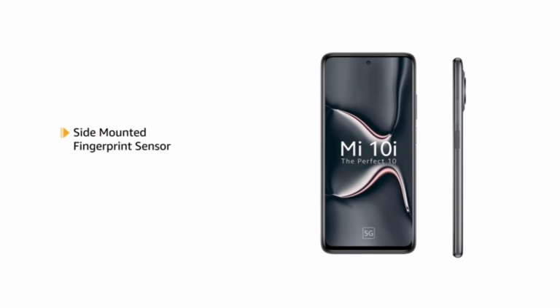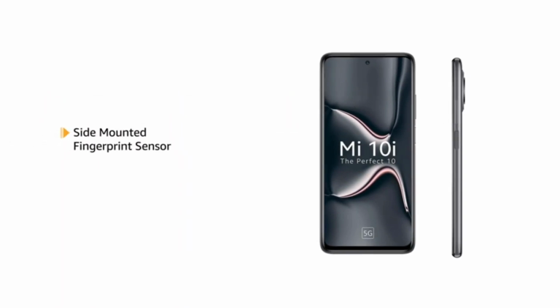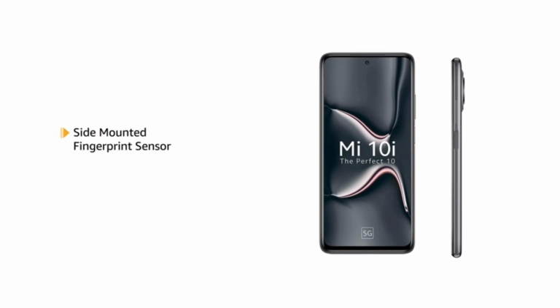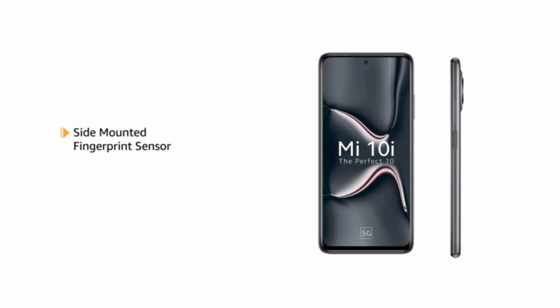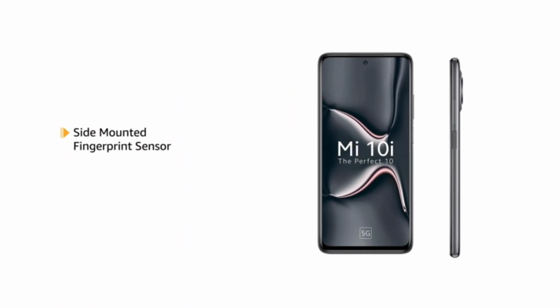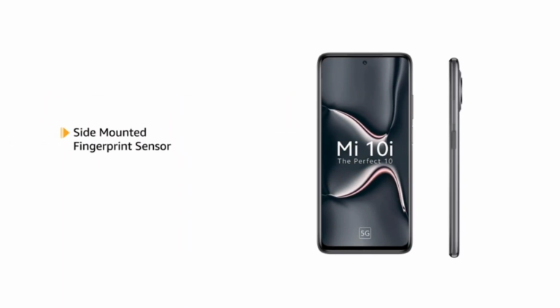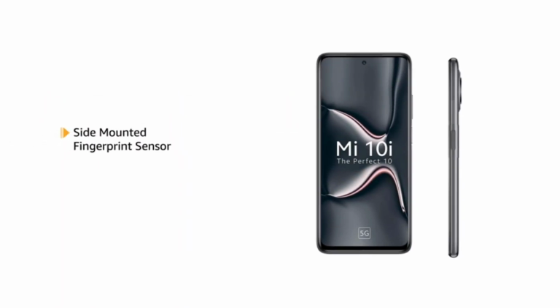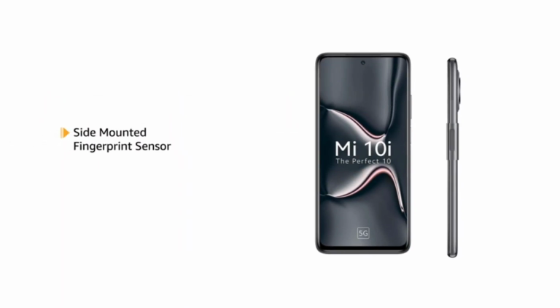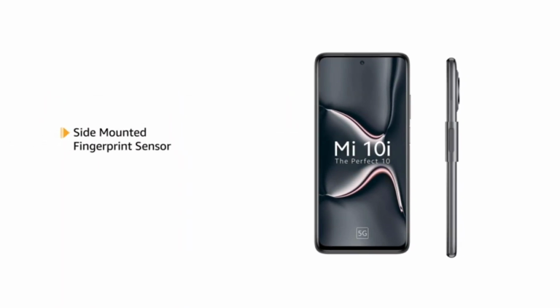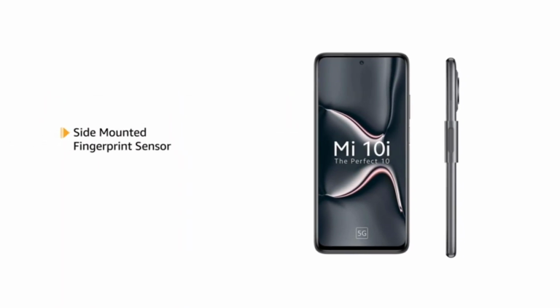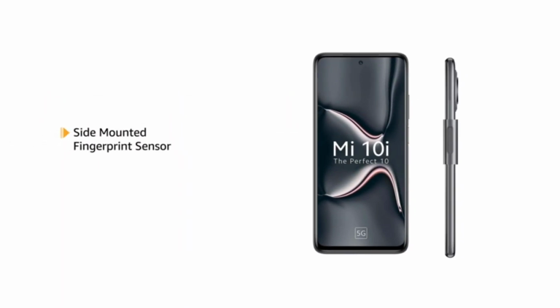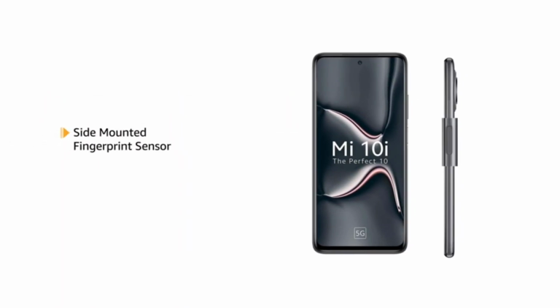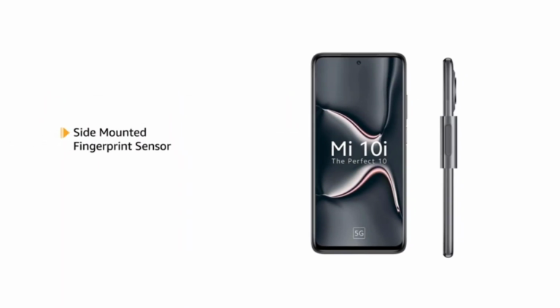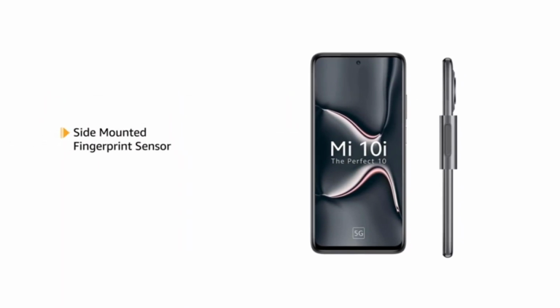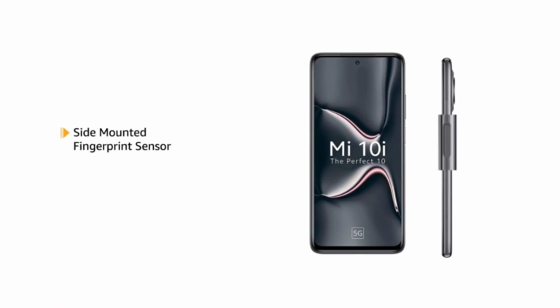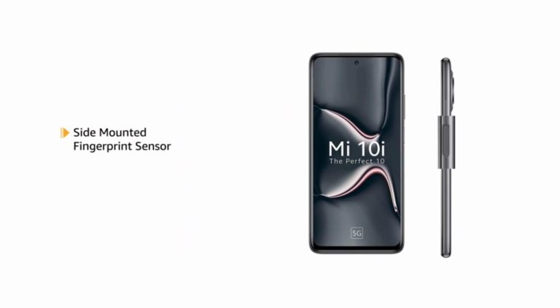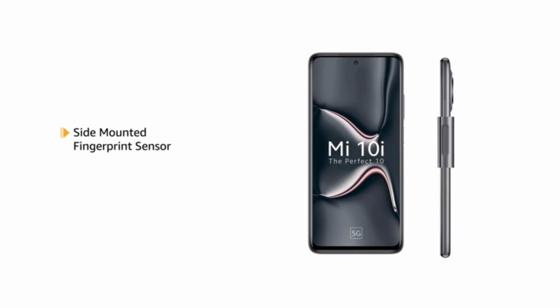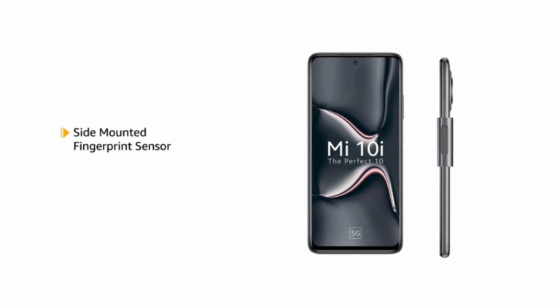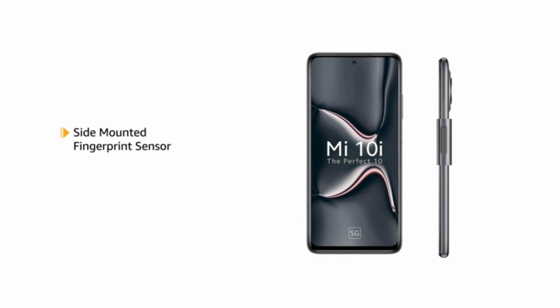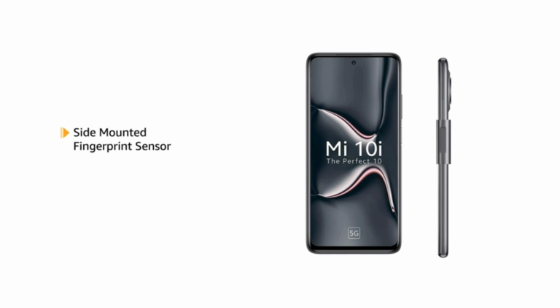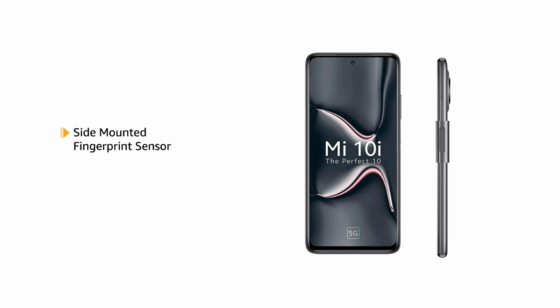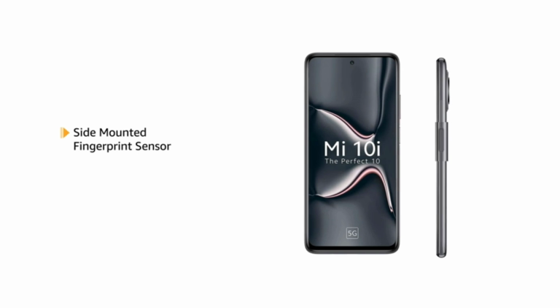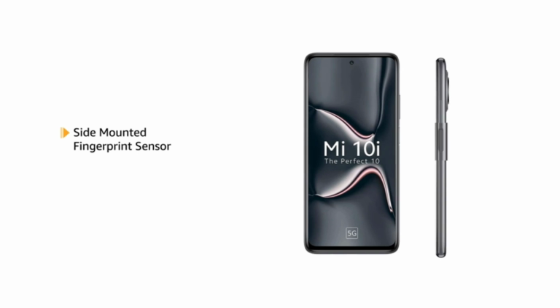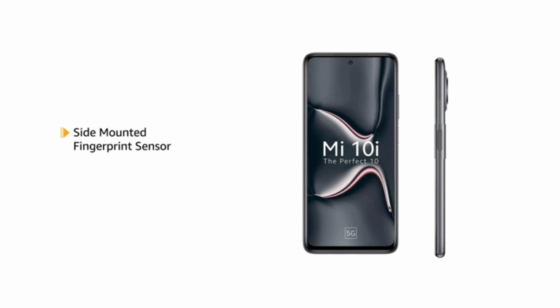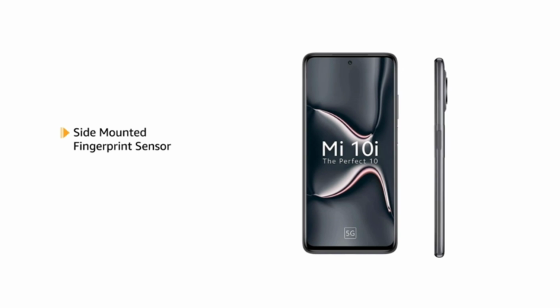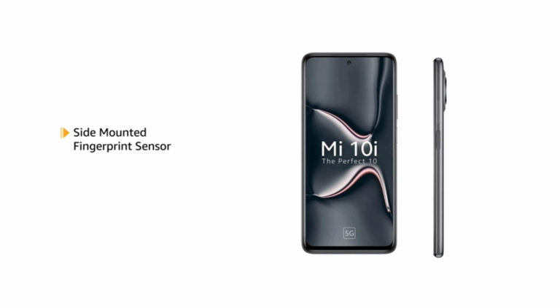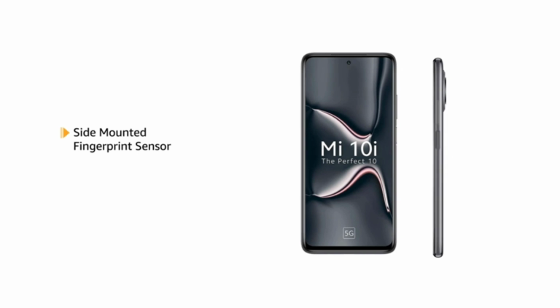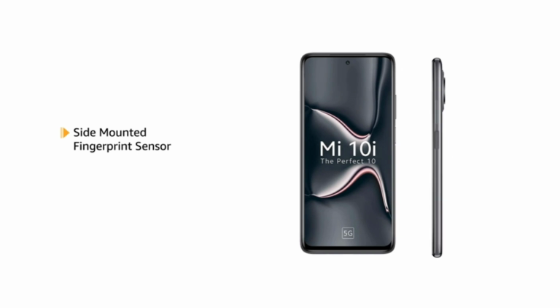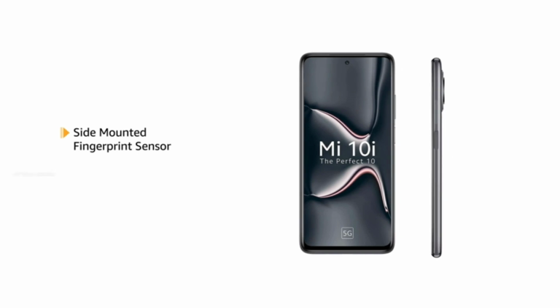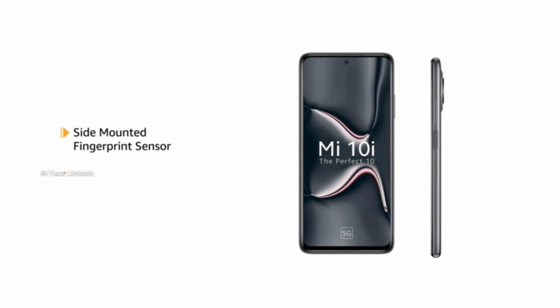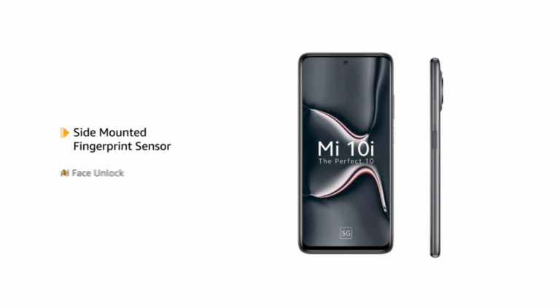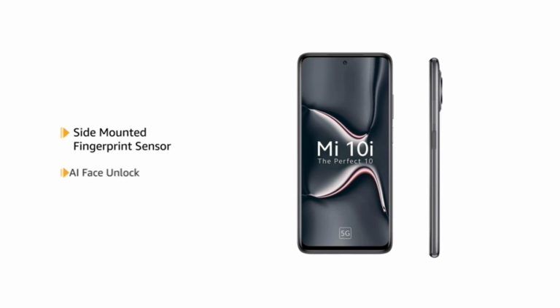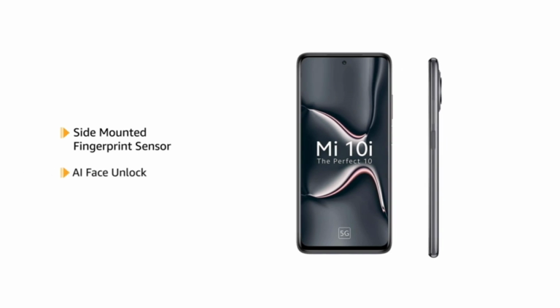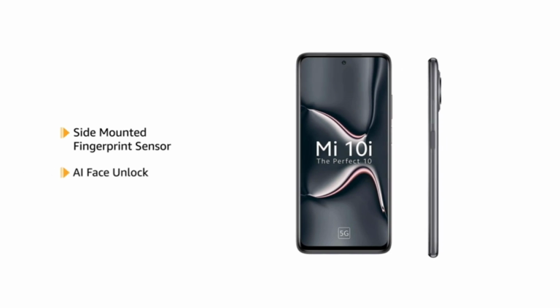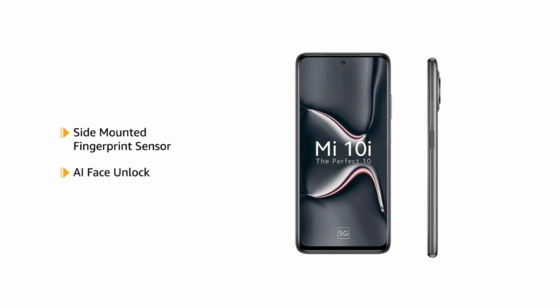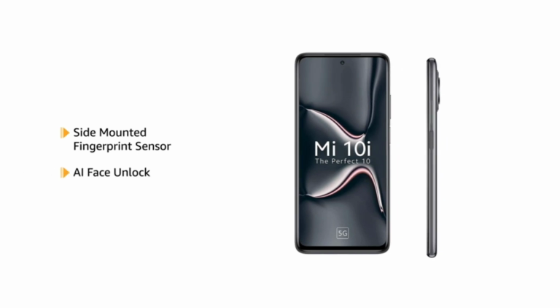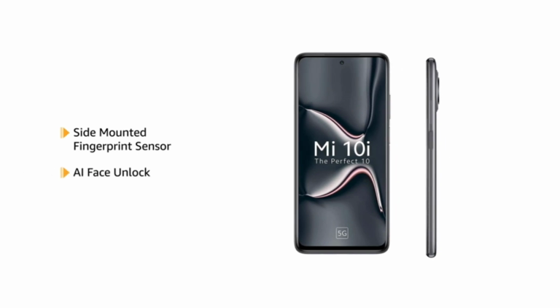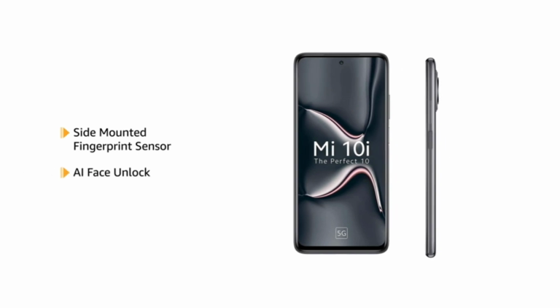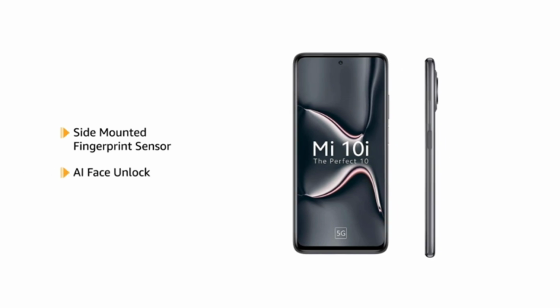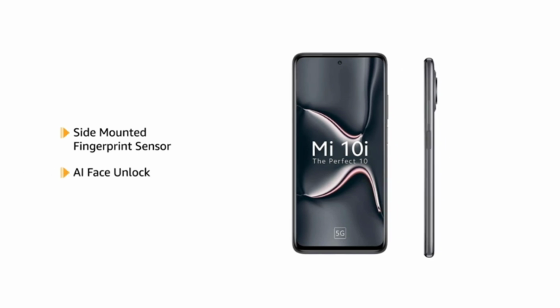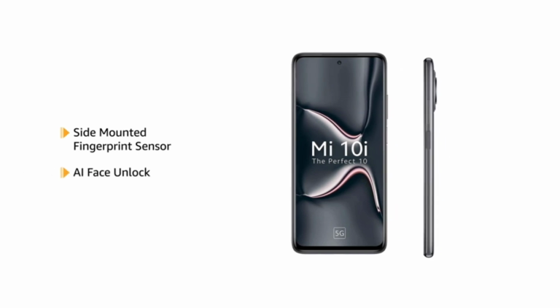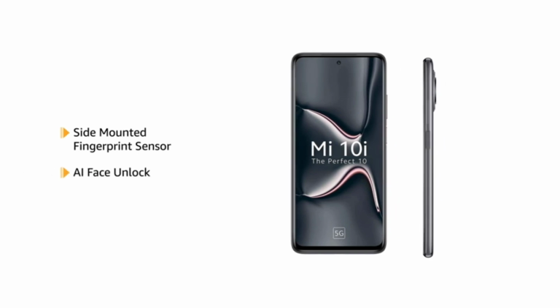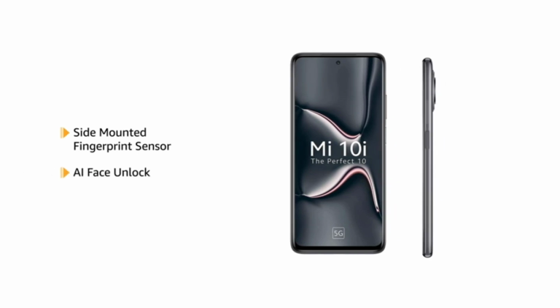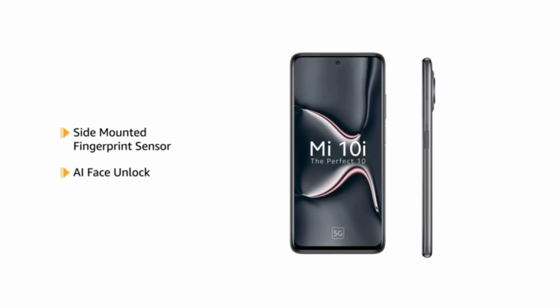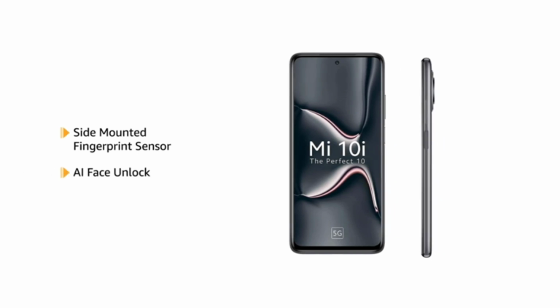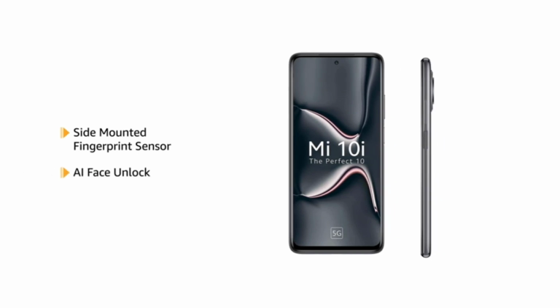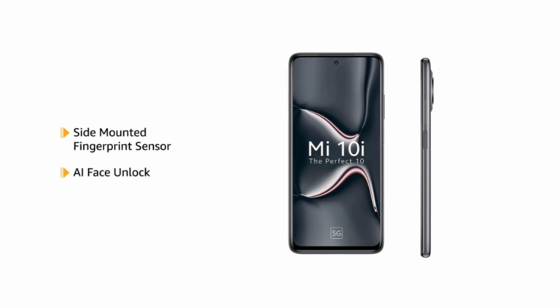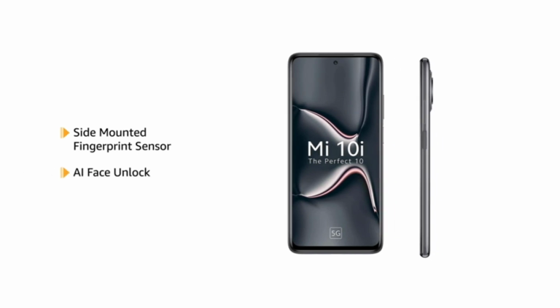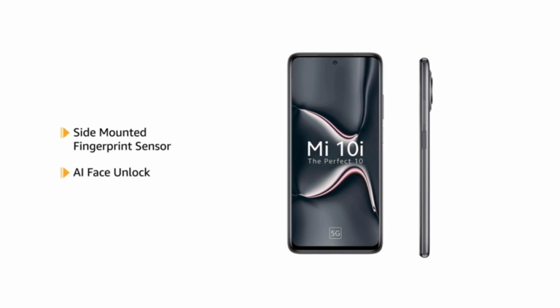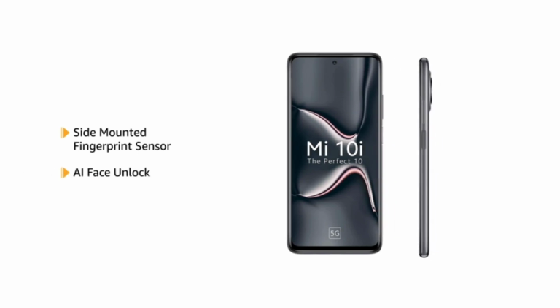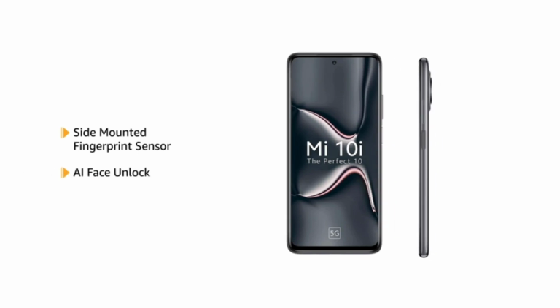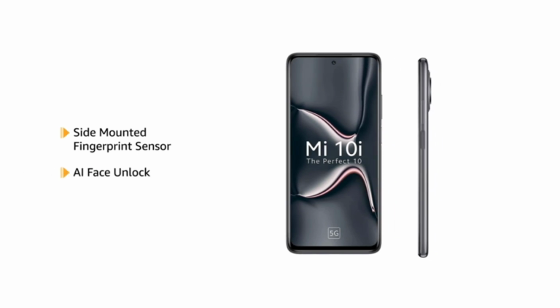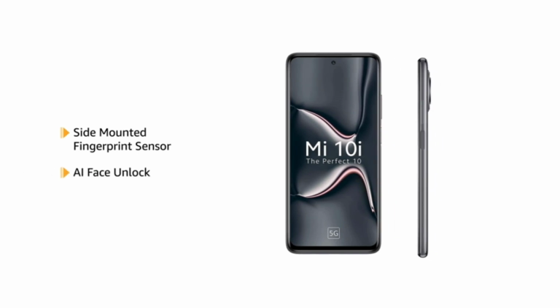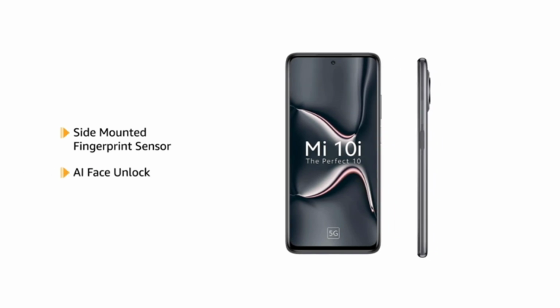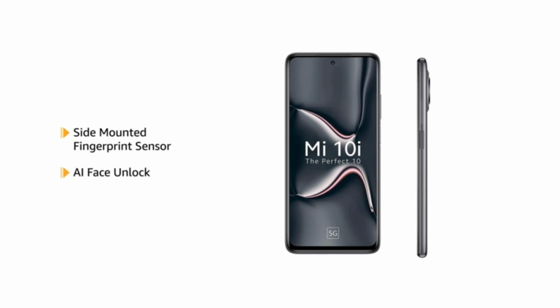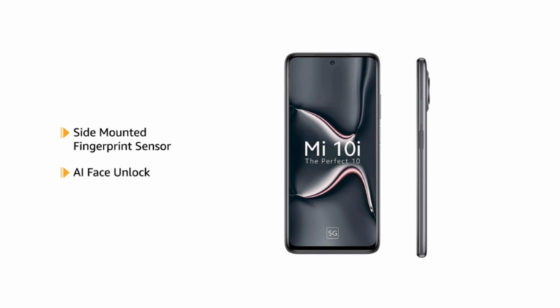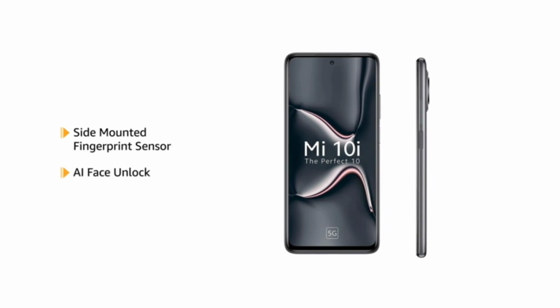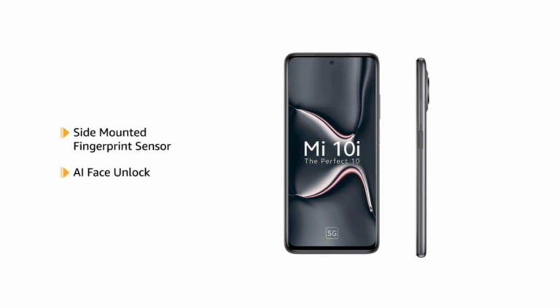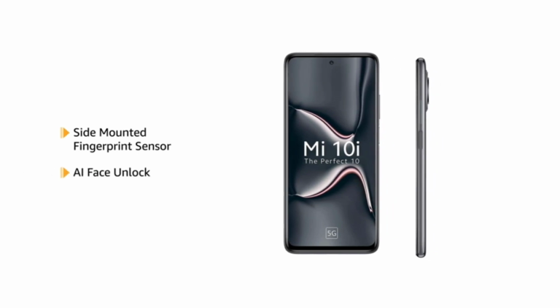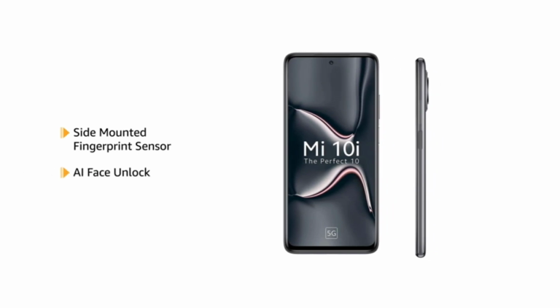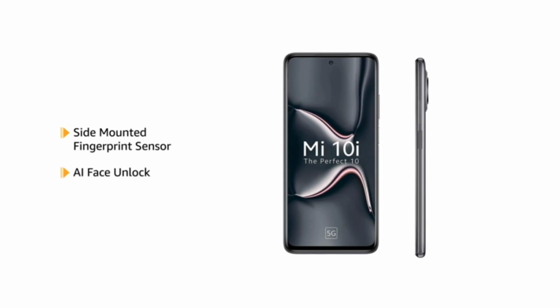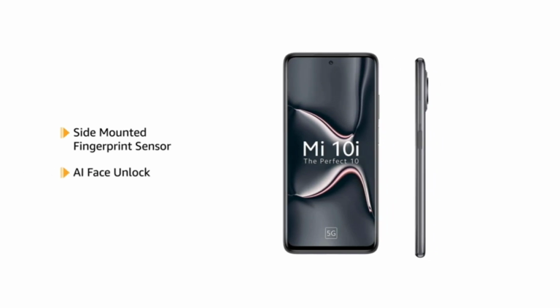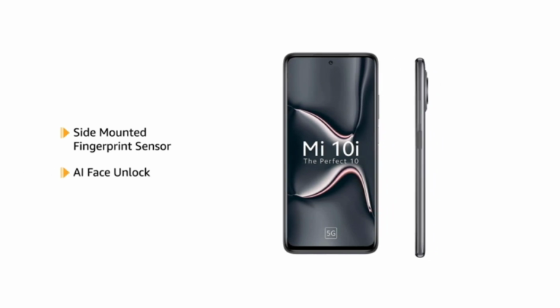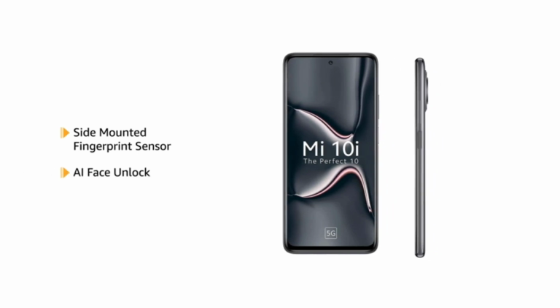The phone also comes with a side mounted fingerprint sensor and AI face unlock, allowing you to unlock your phone quickly and securely.